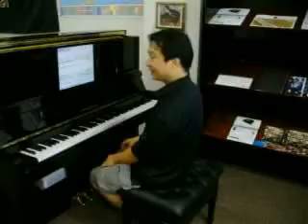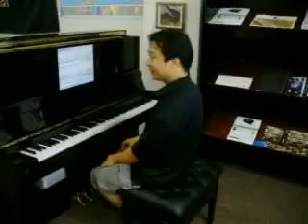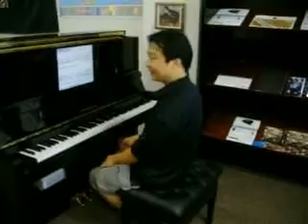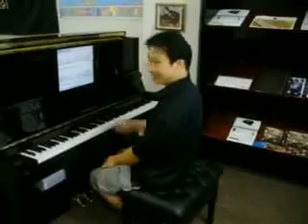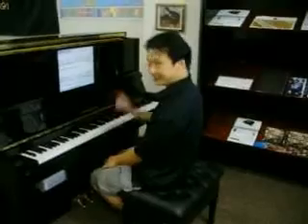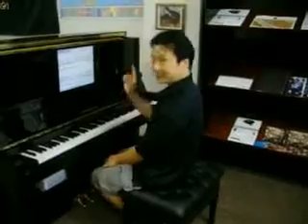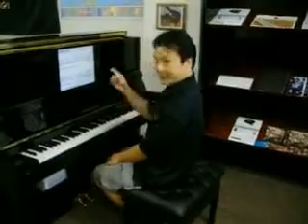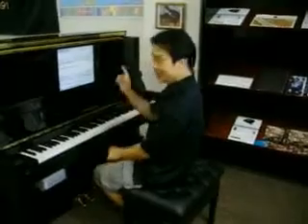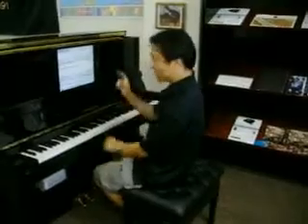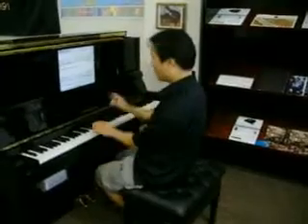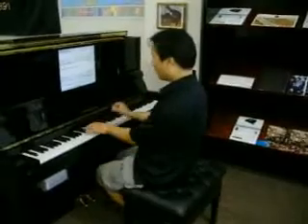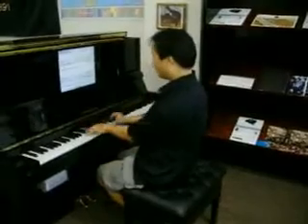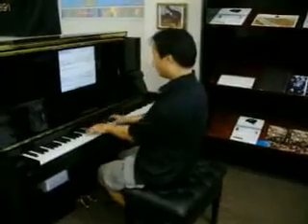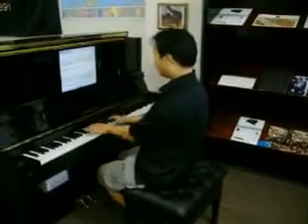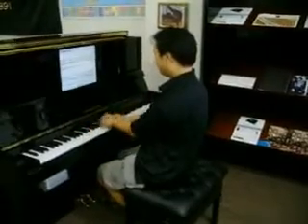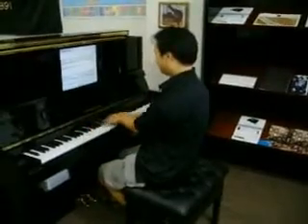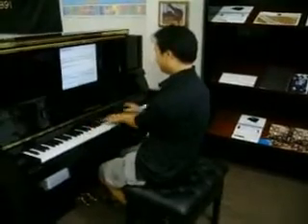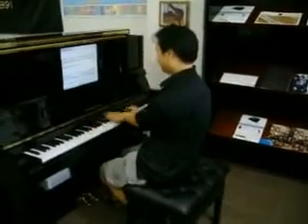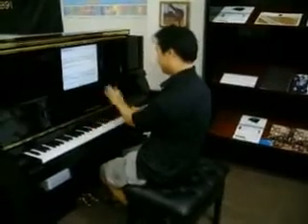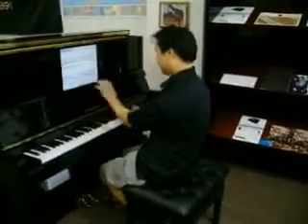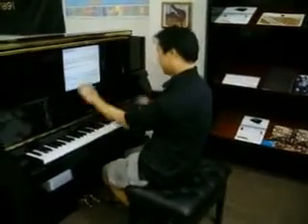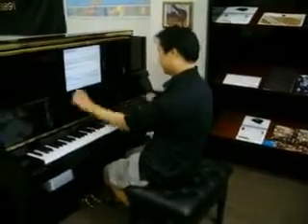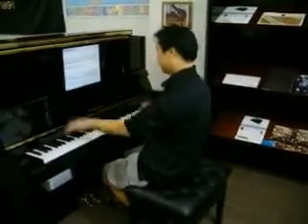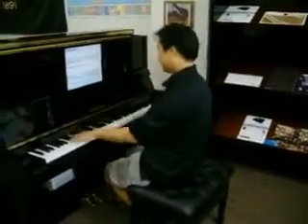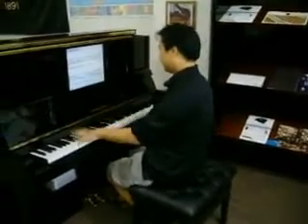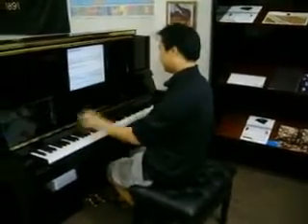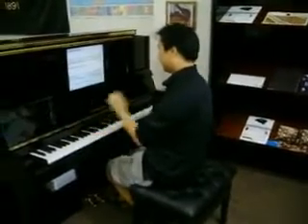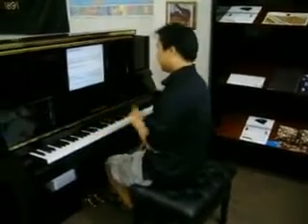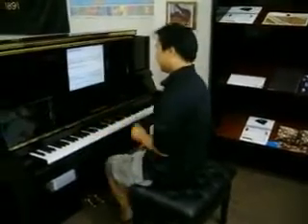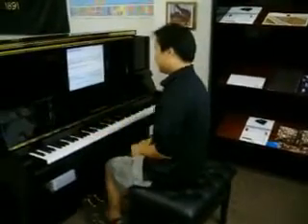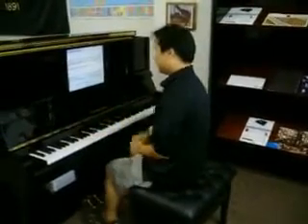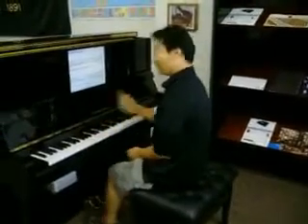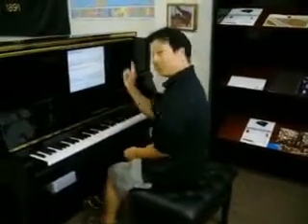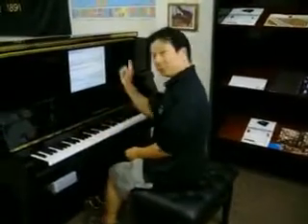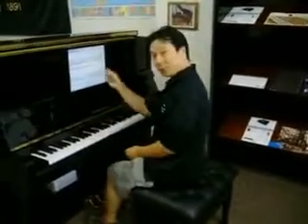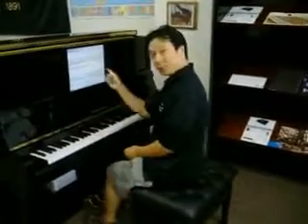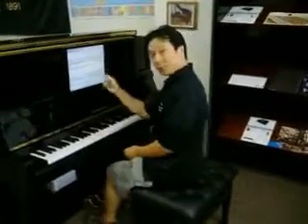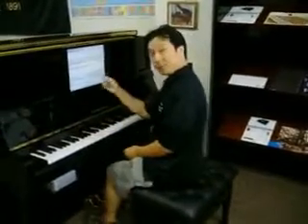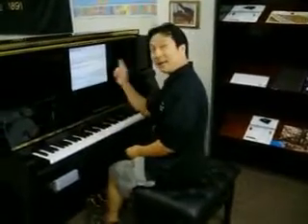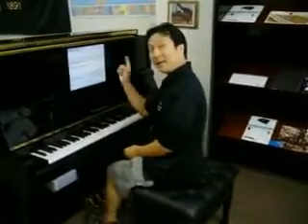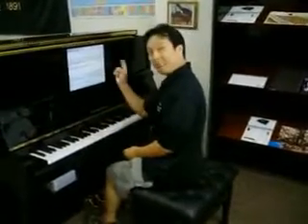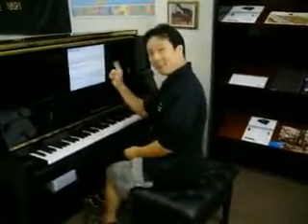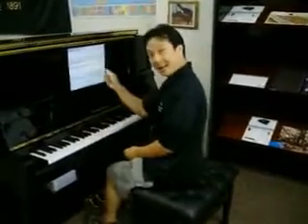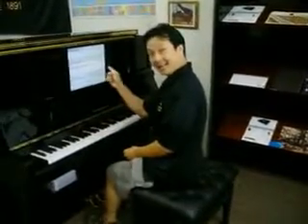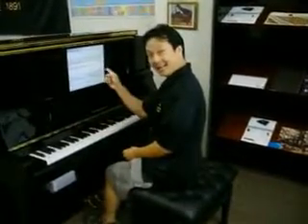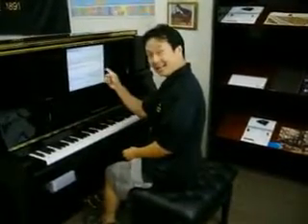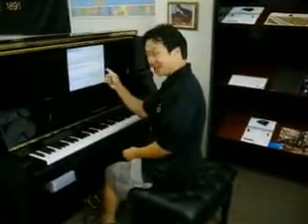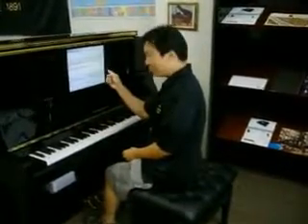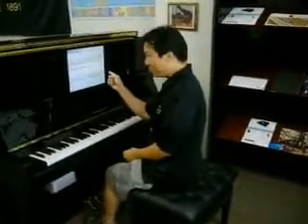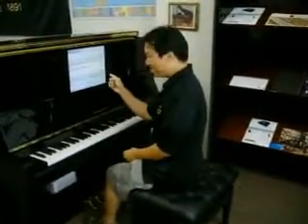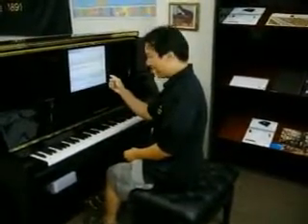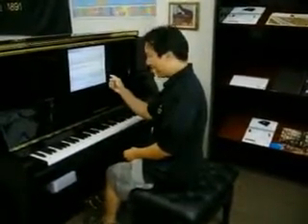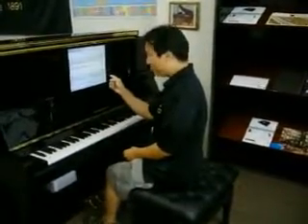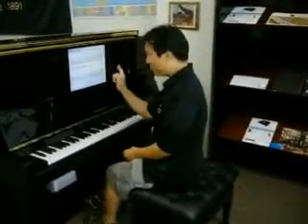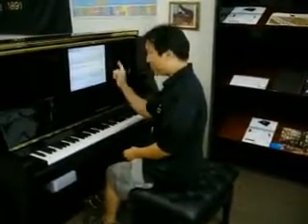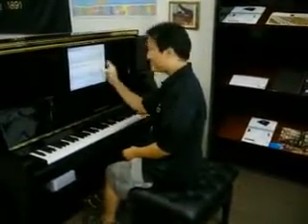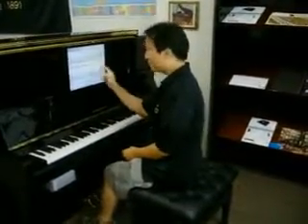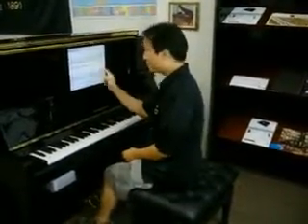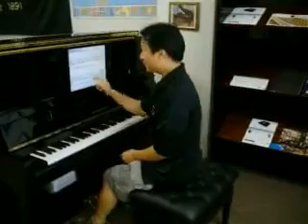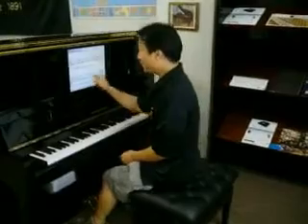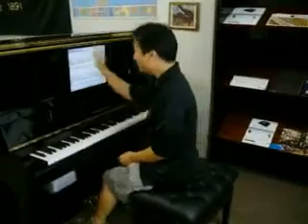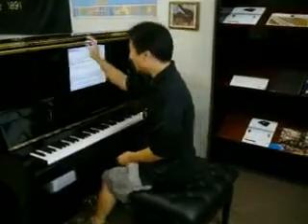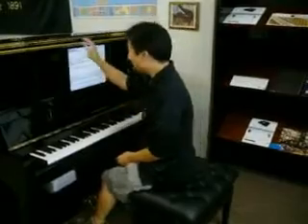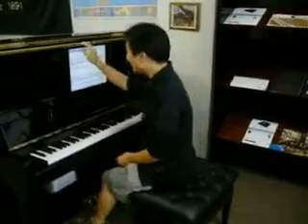This is cool. We've got Music Reader embedded in this new piano. The touch screen — check this out.